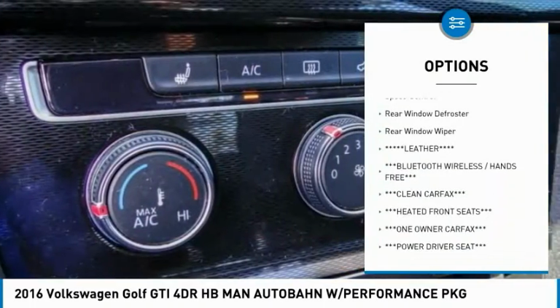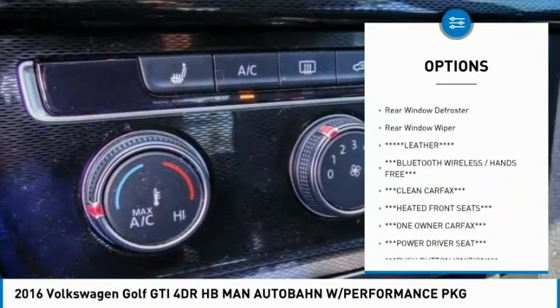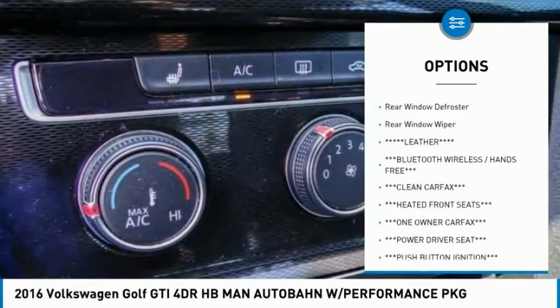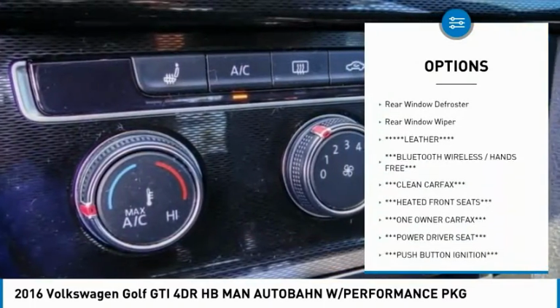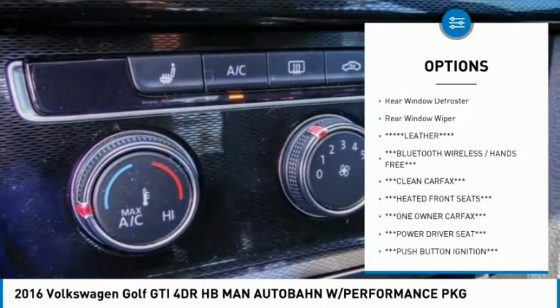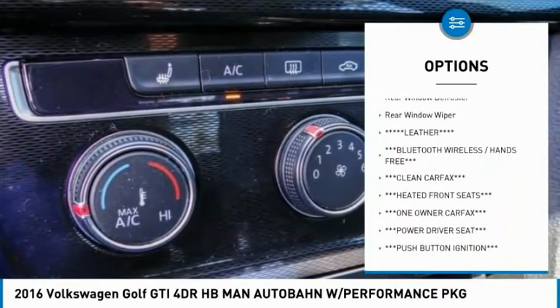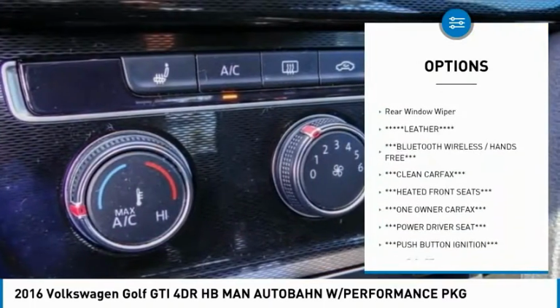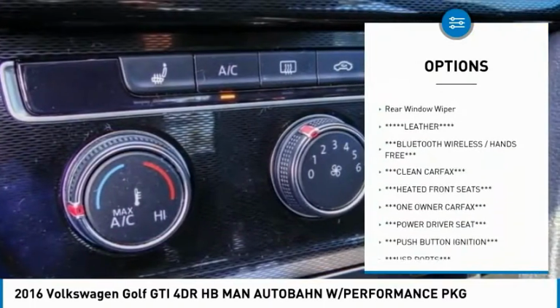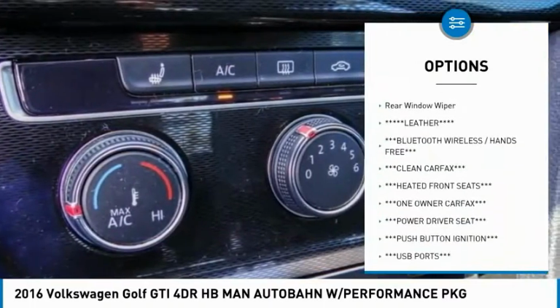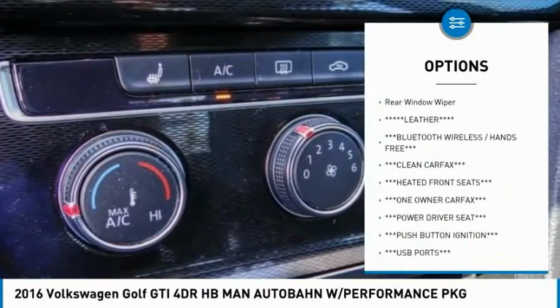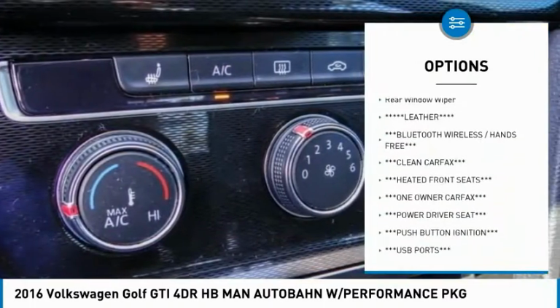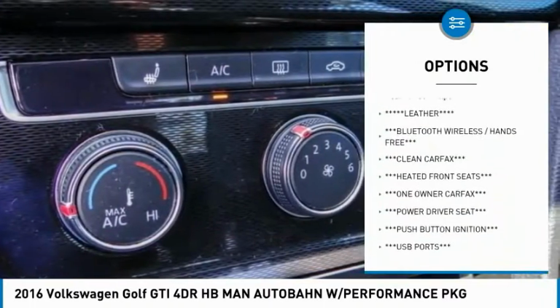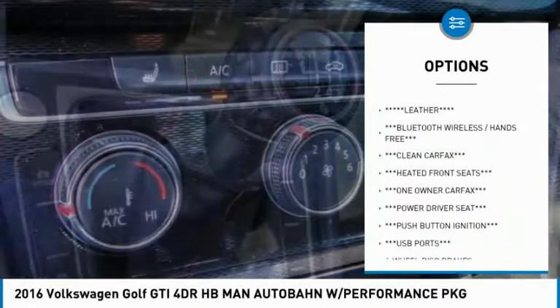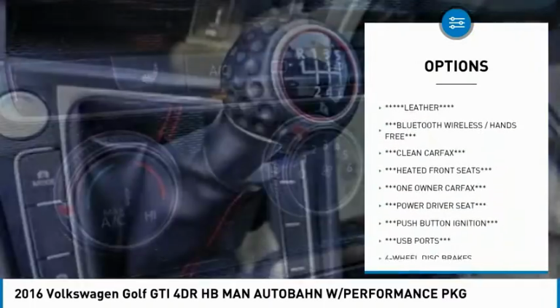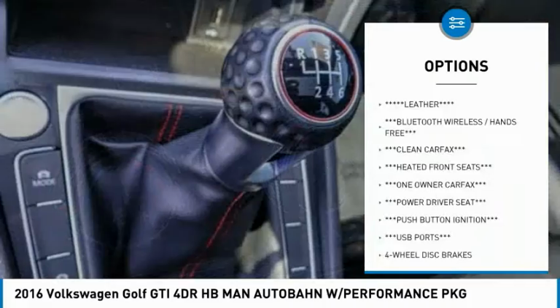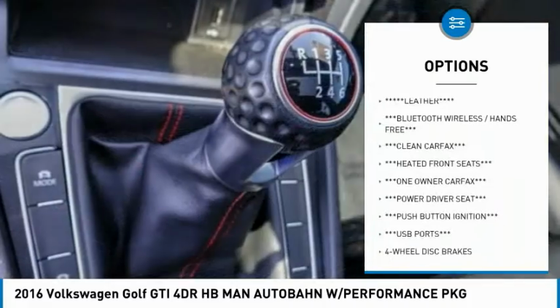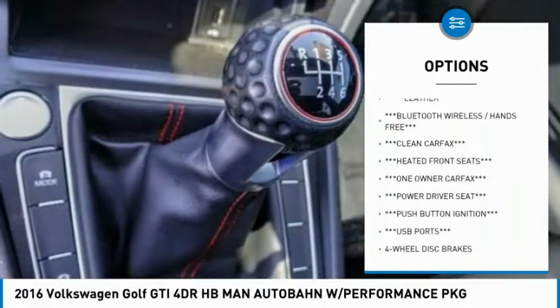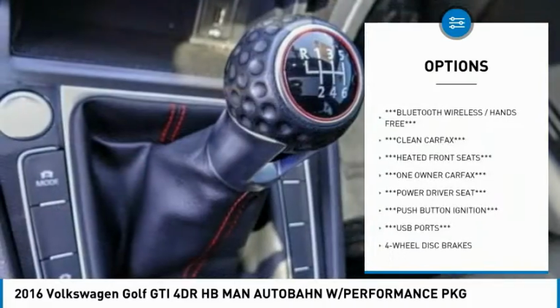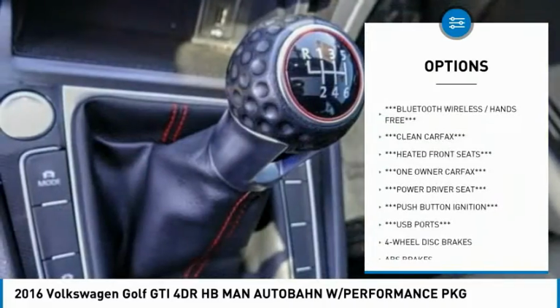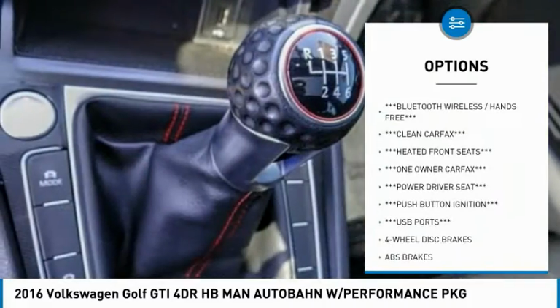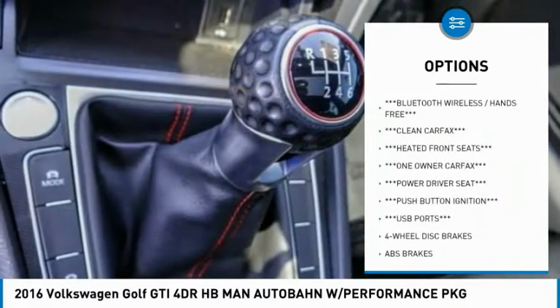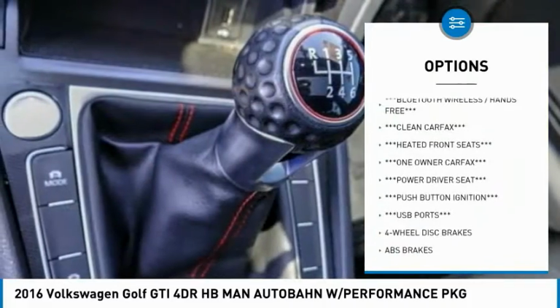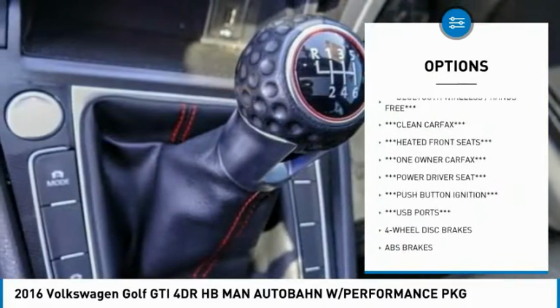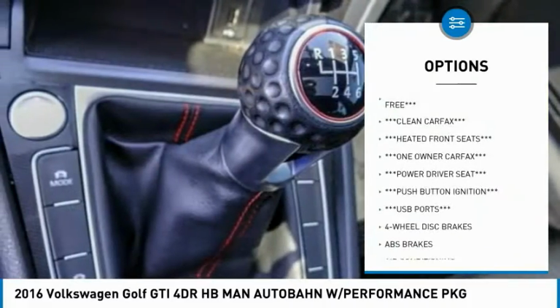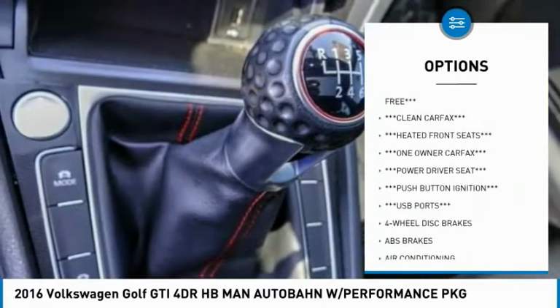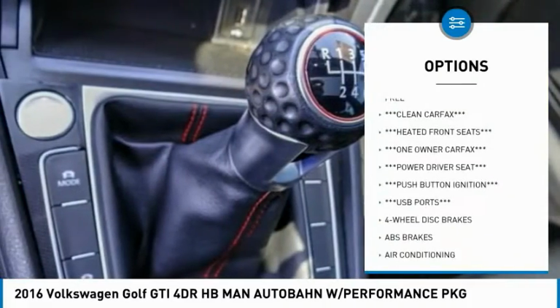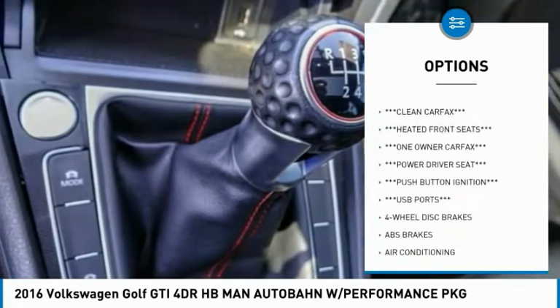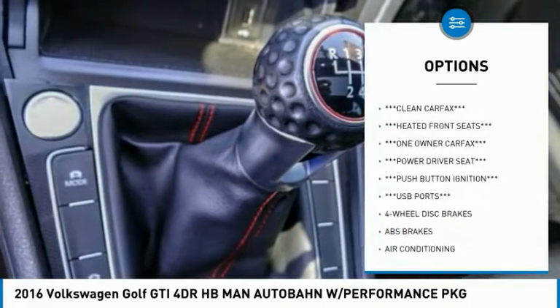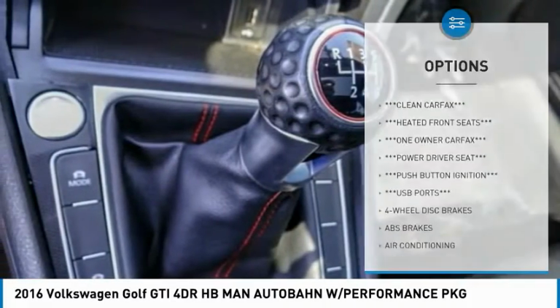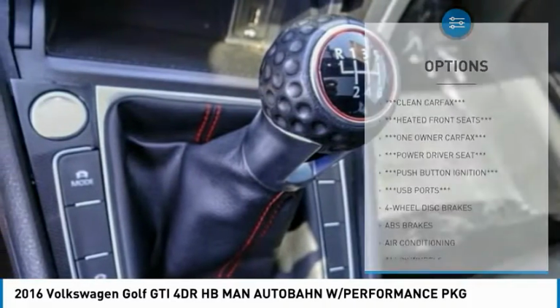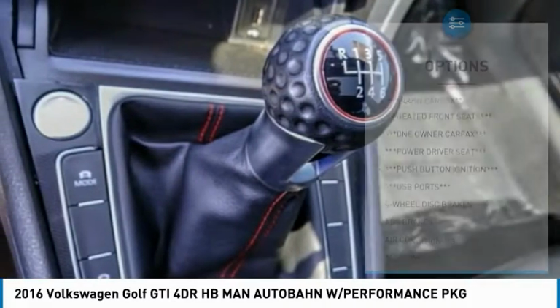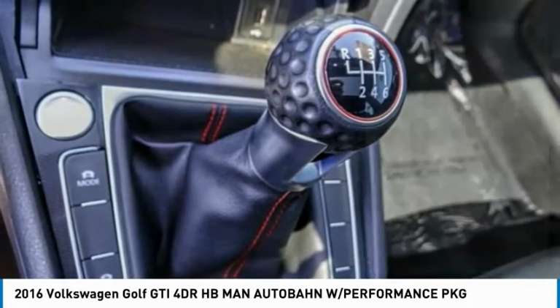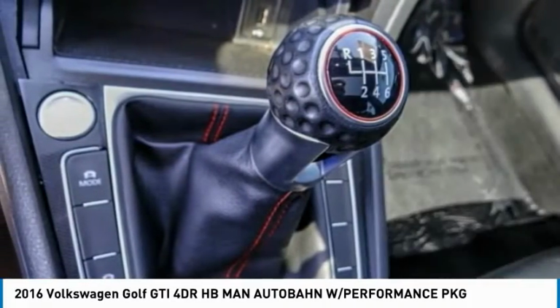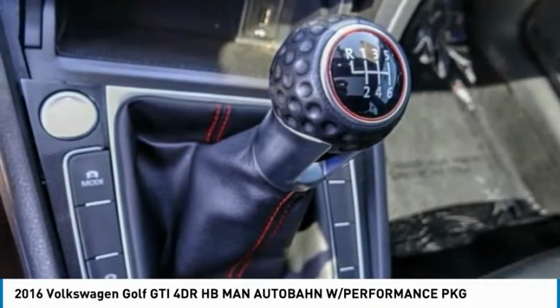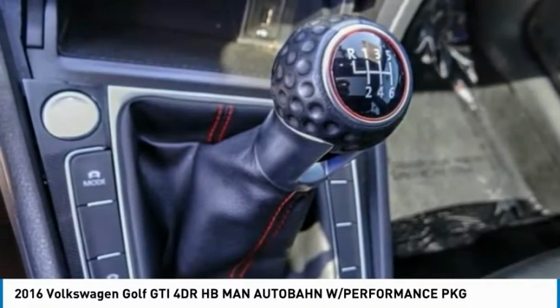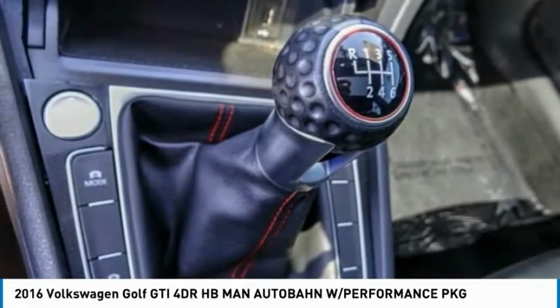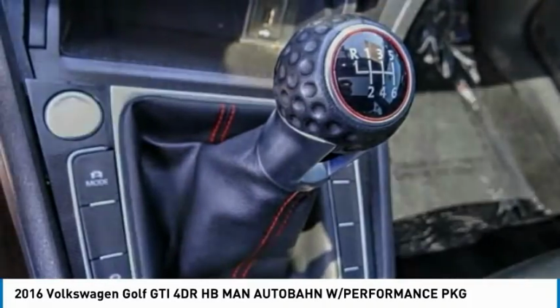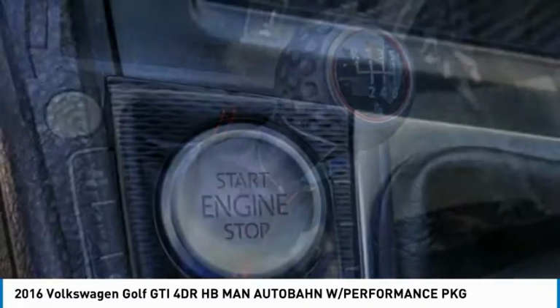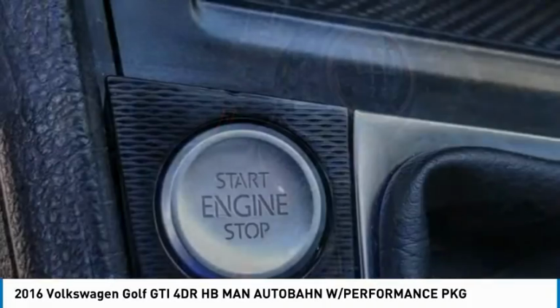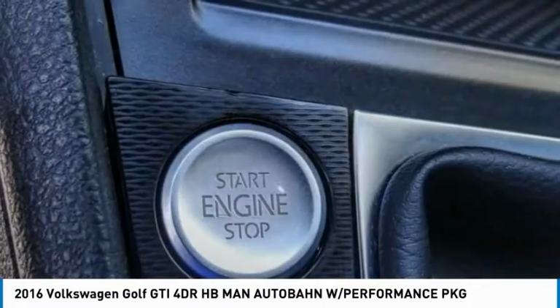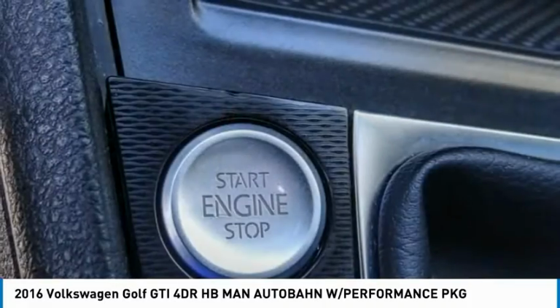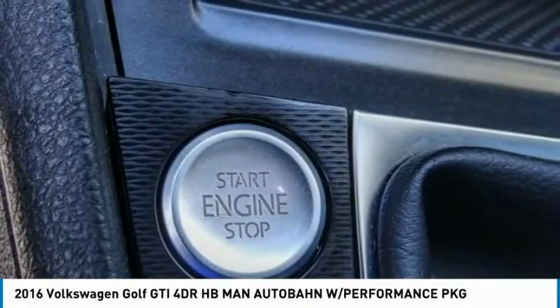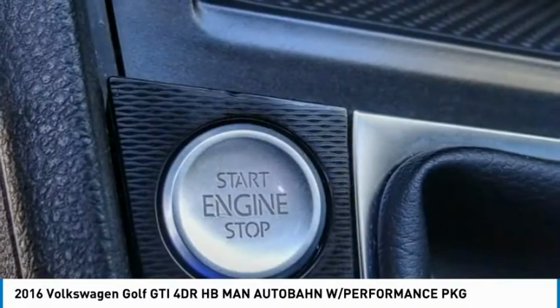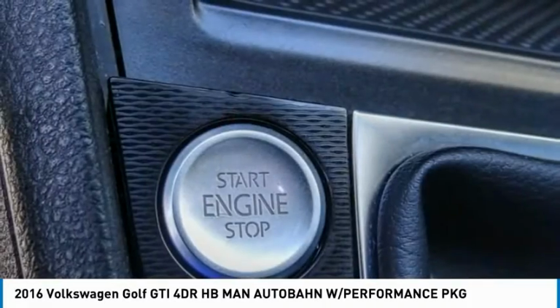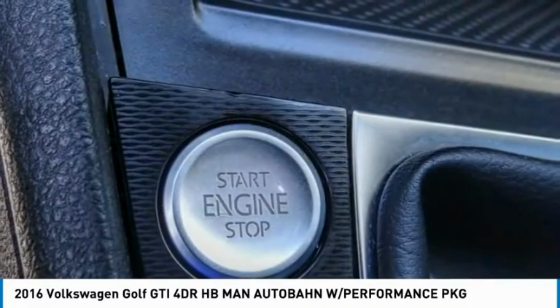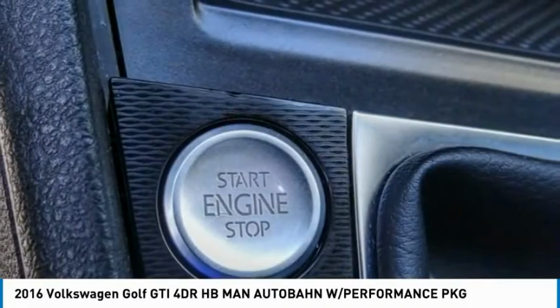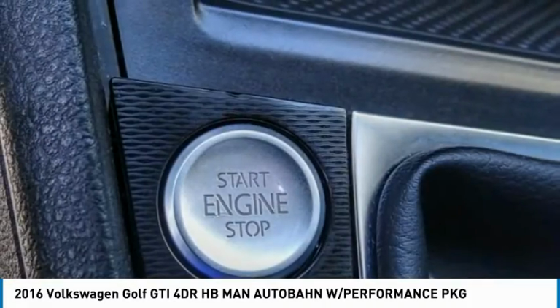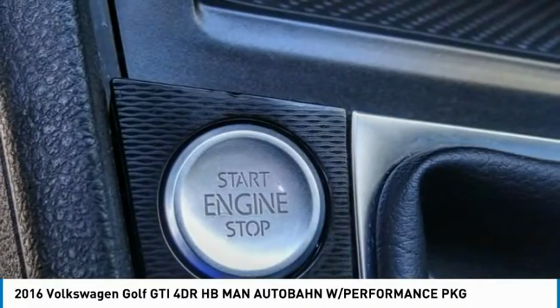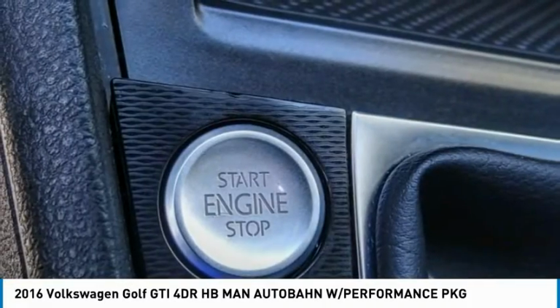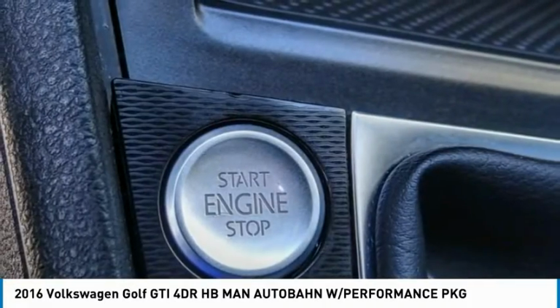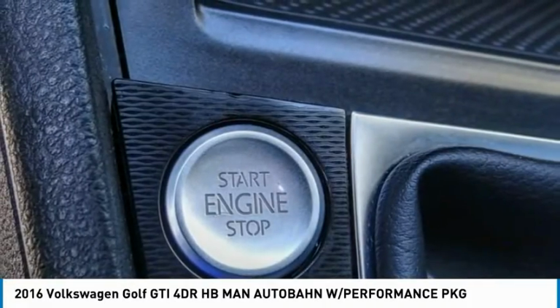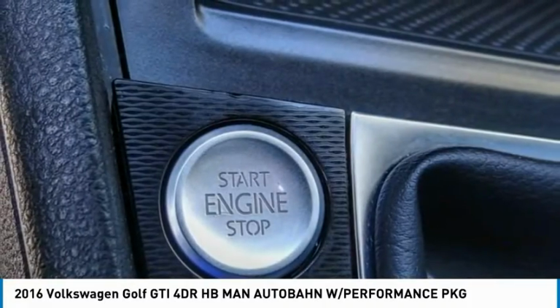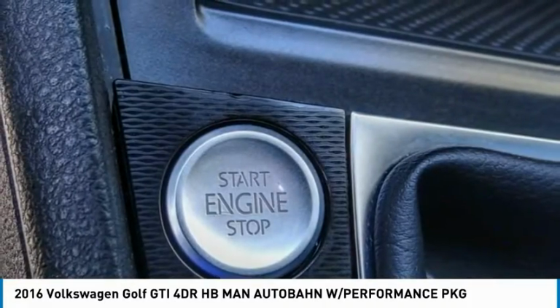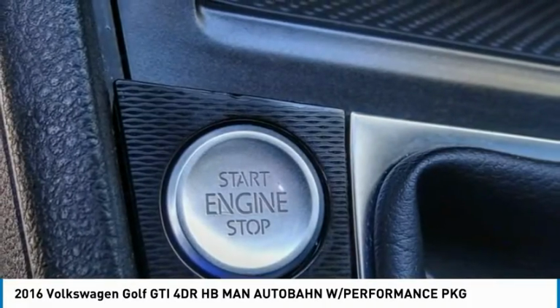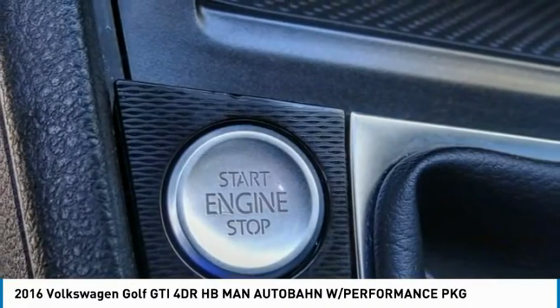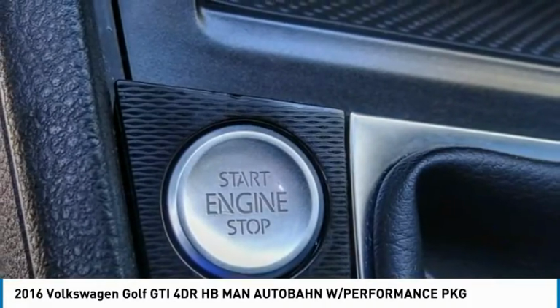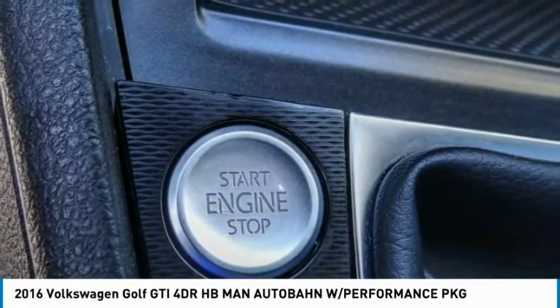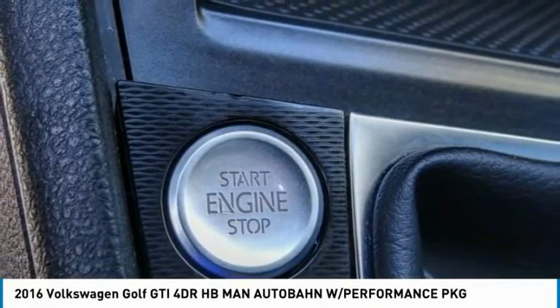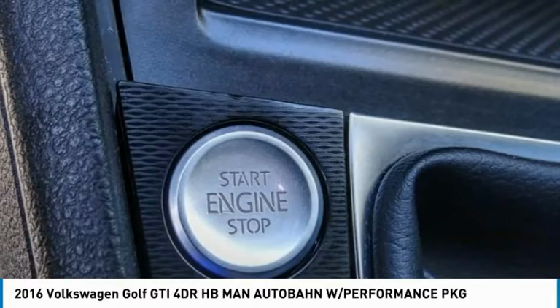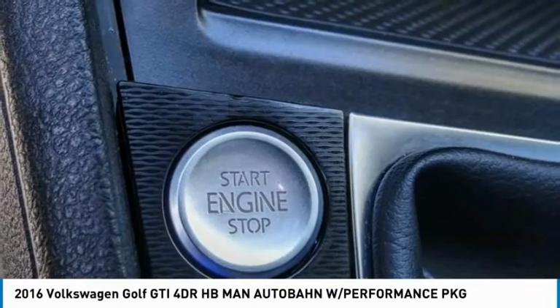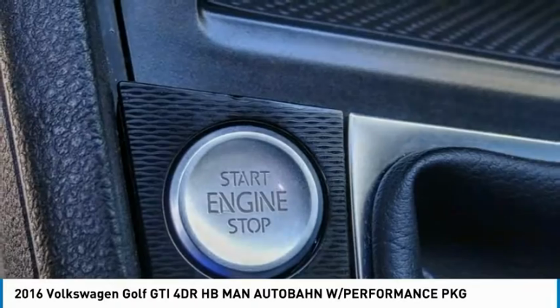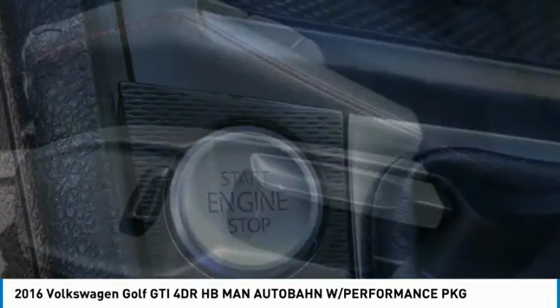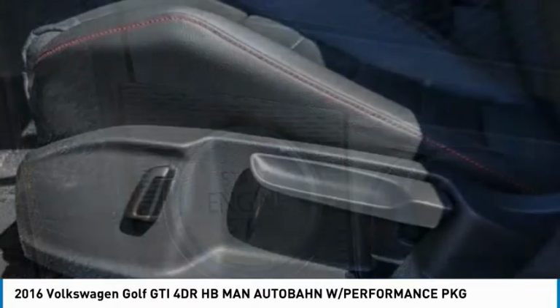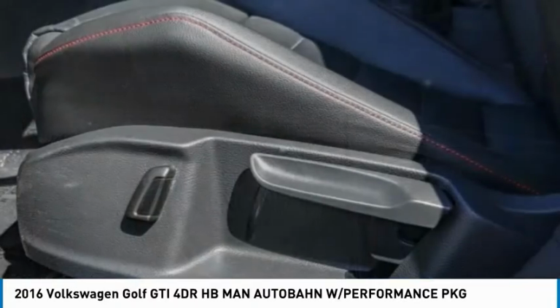Remote keyless entry, fog lights, 4 wheel disc brakes, speed control, rear window defroster, rear window wiper.